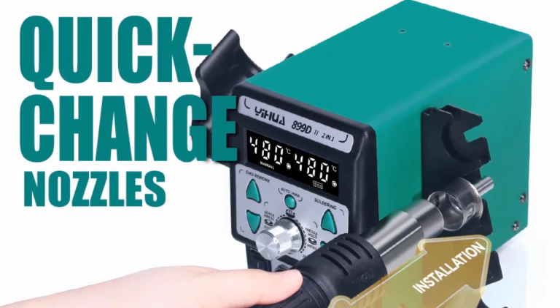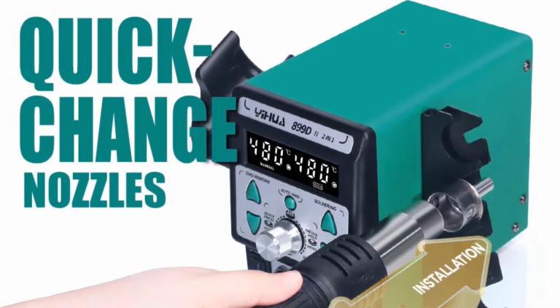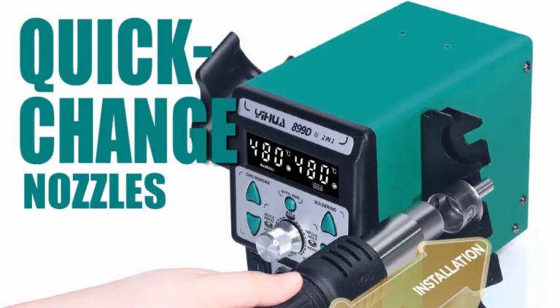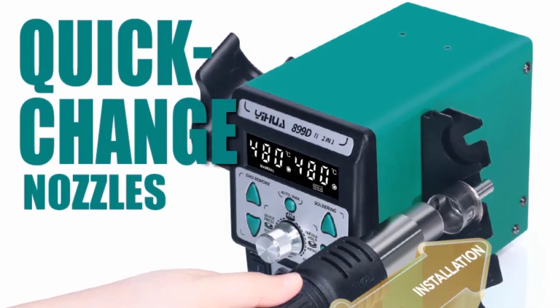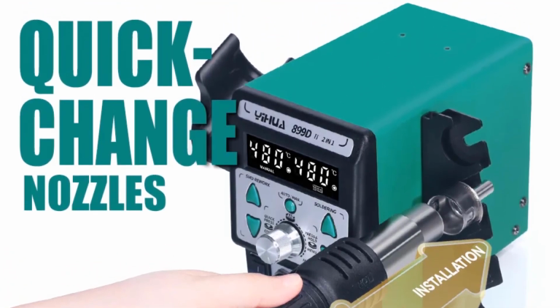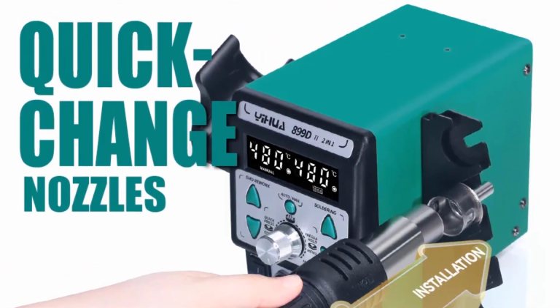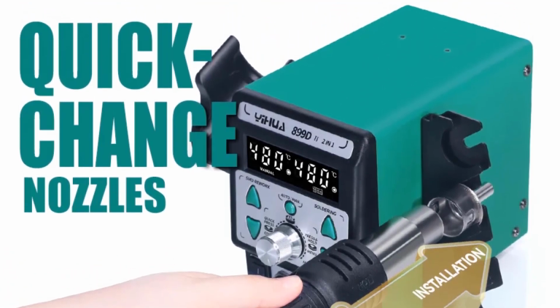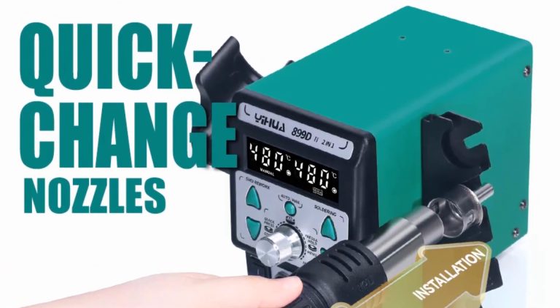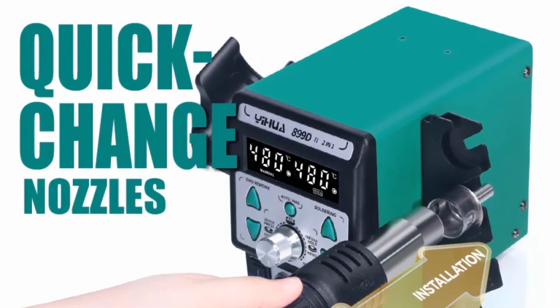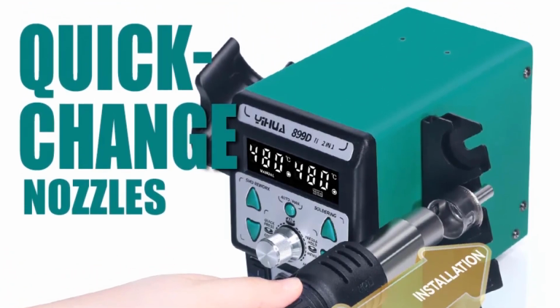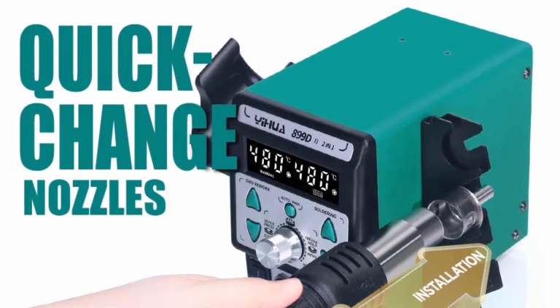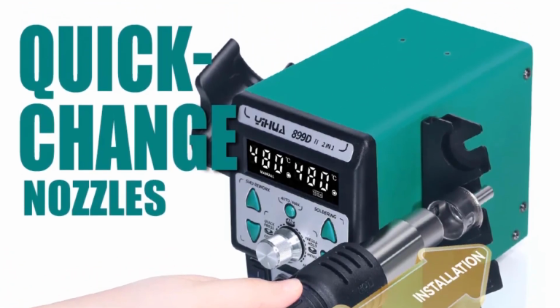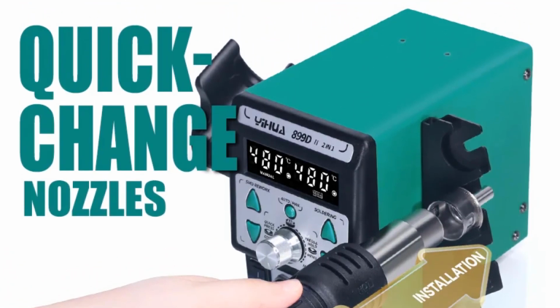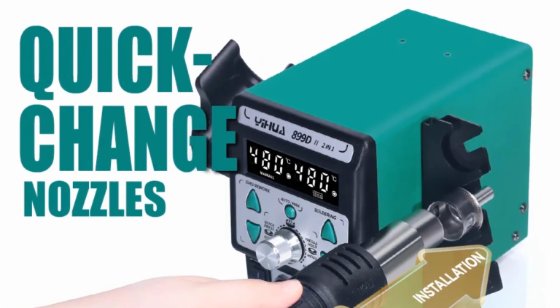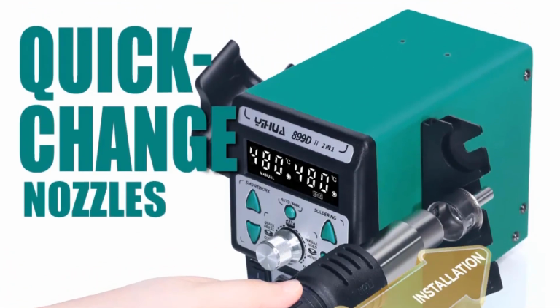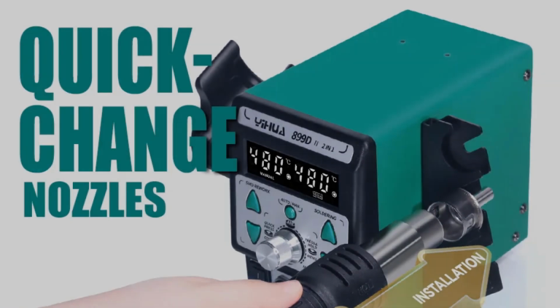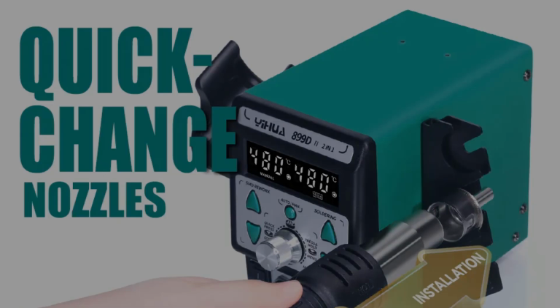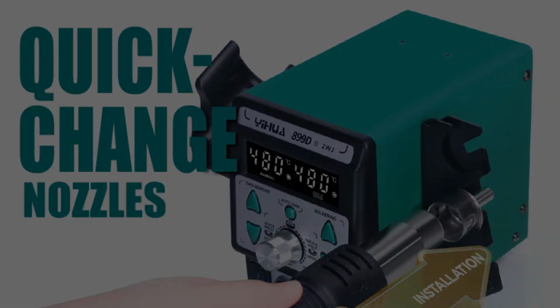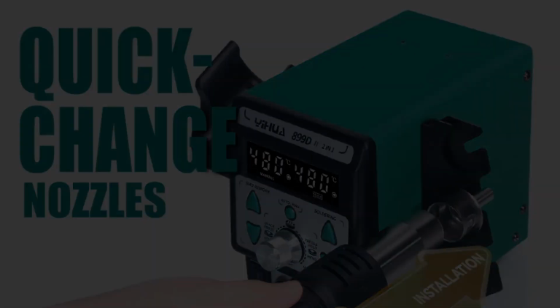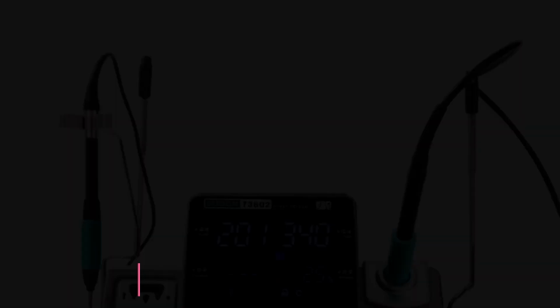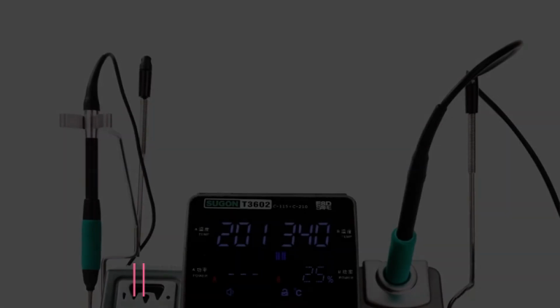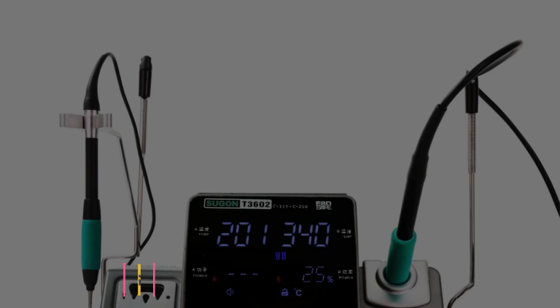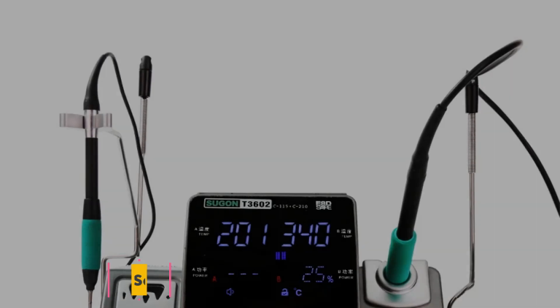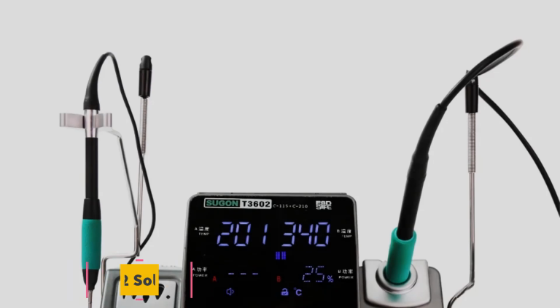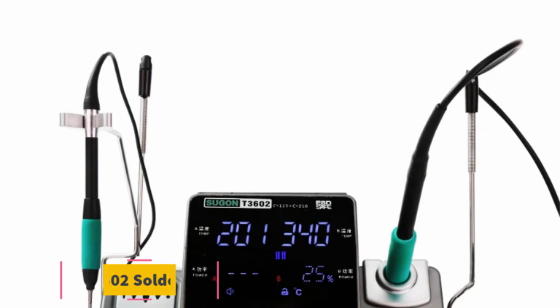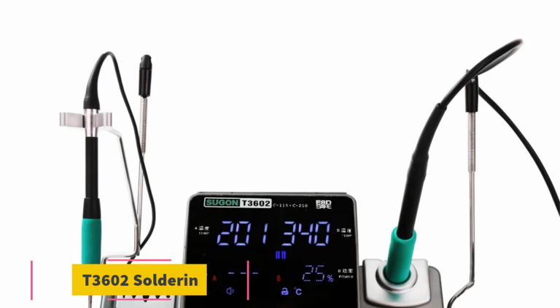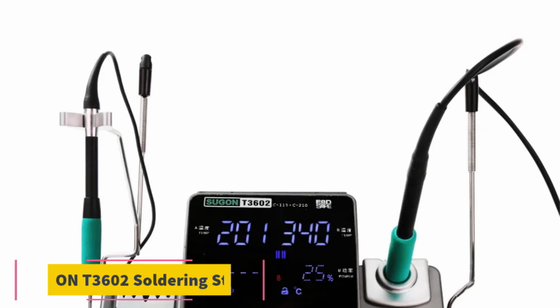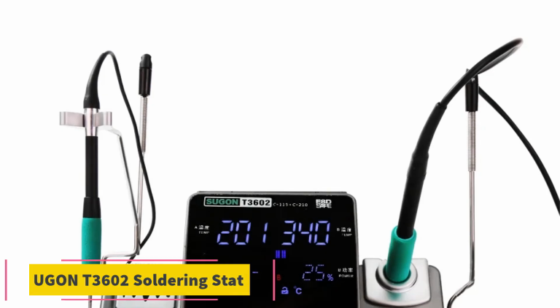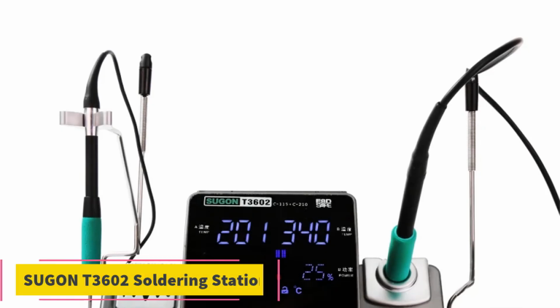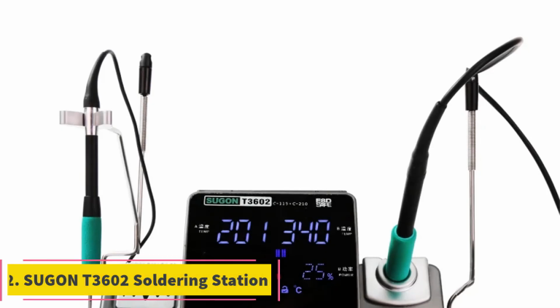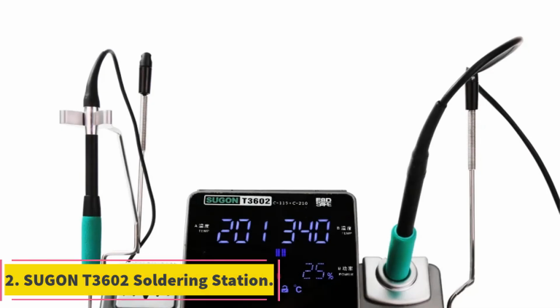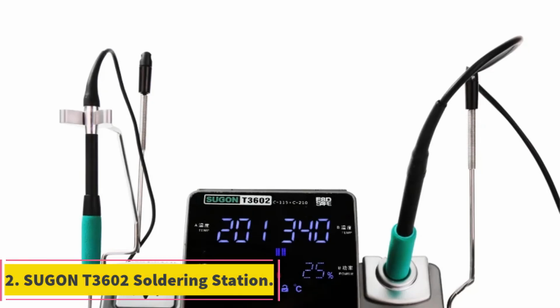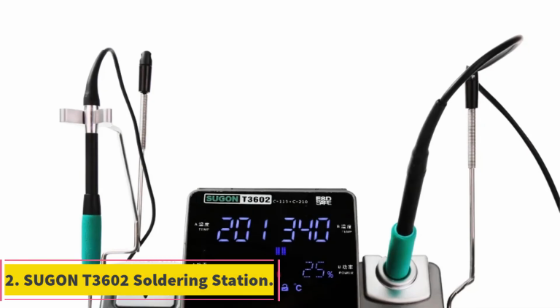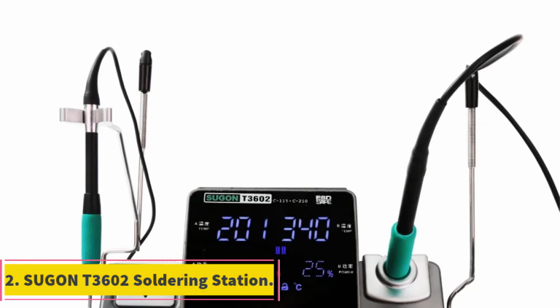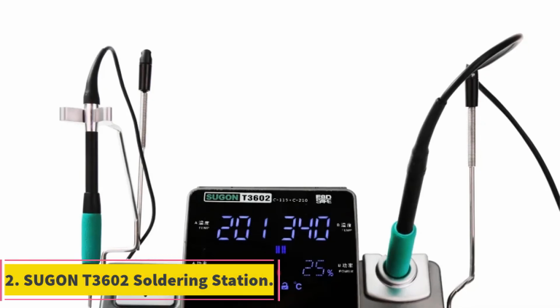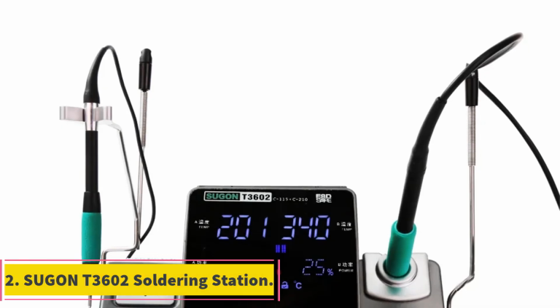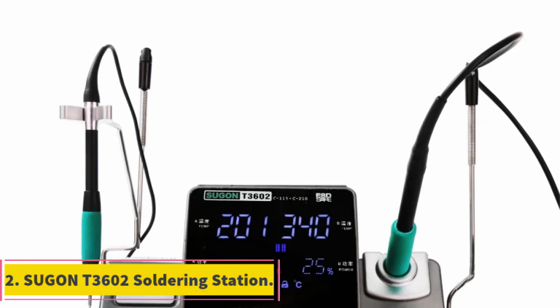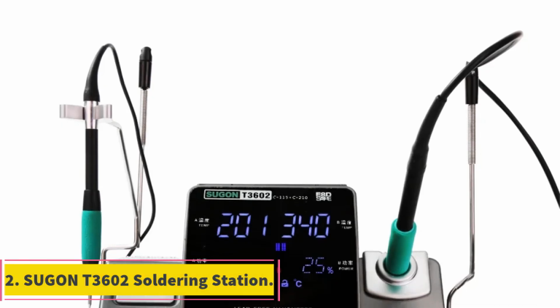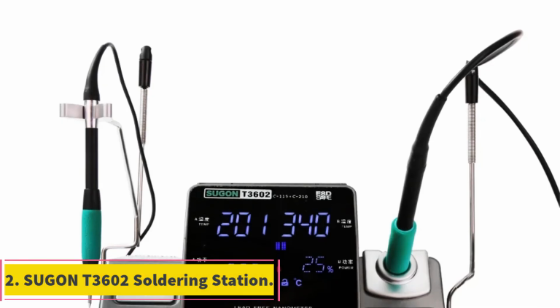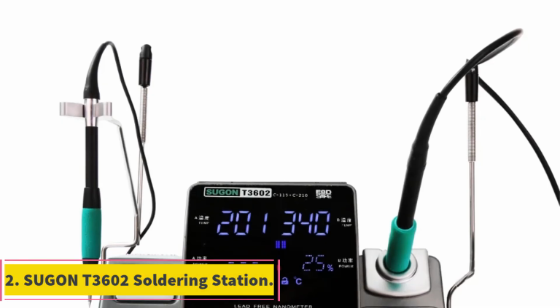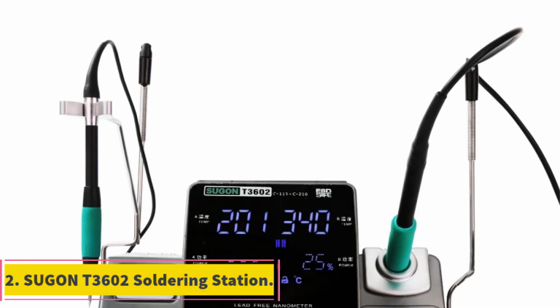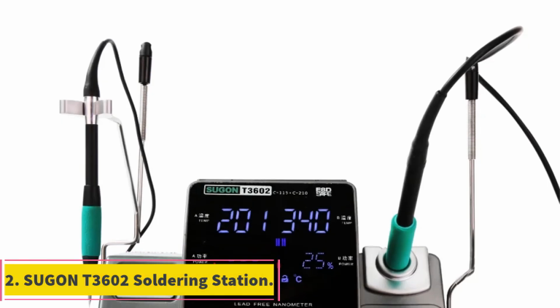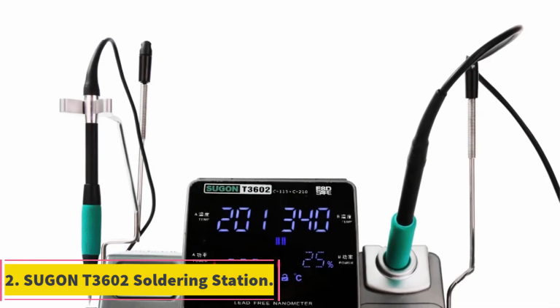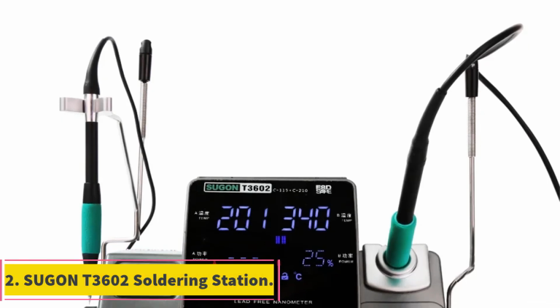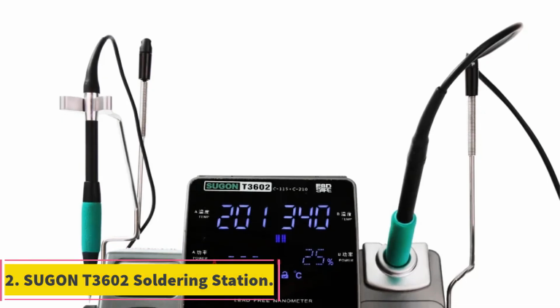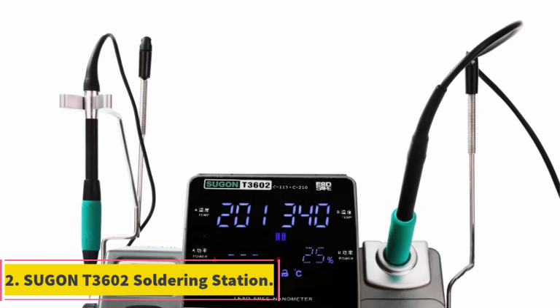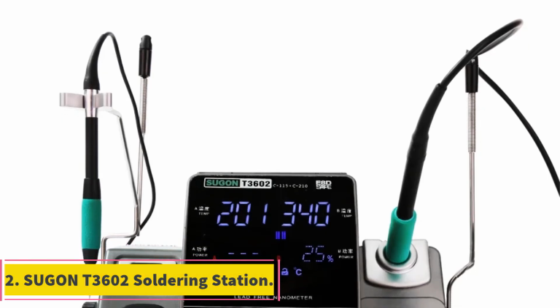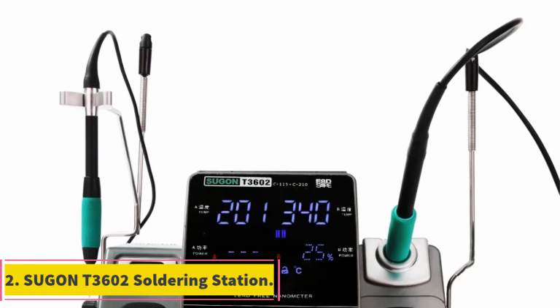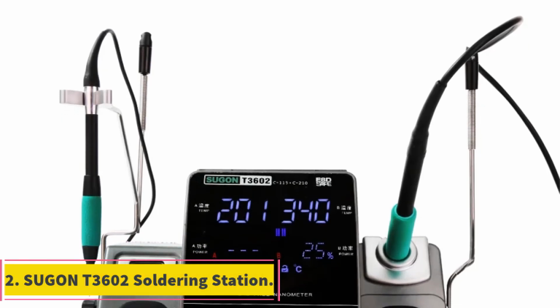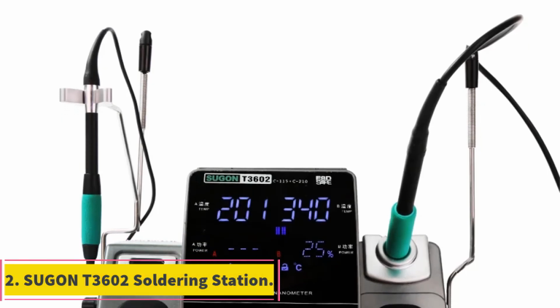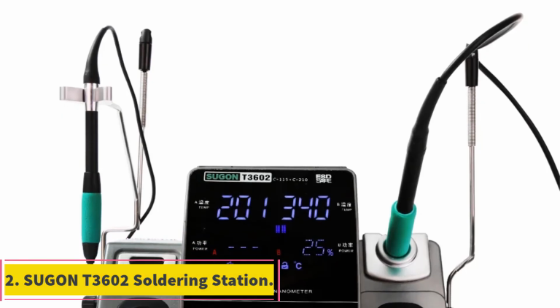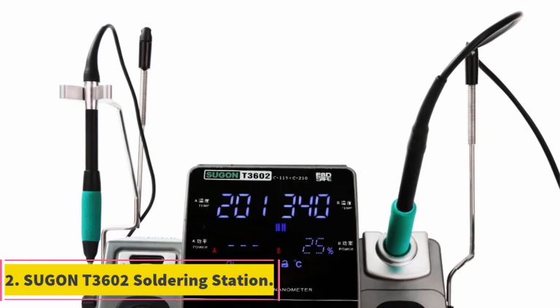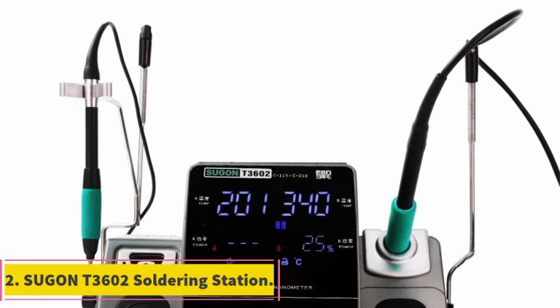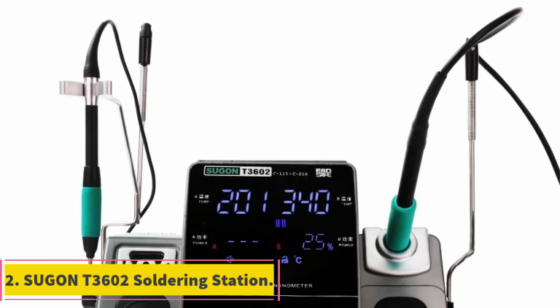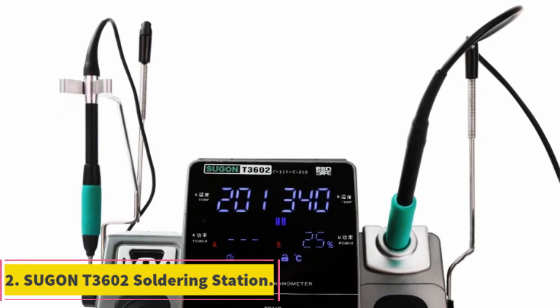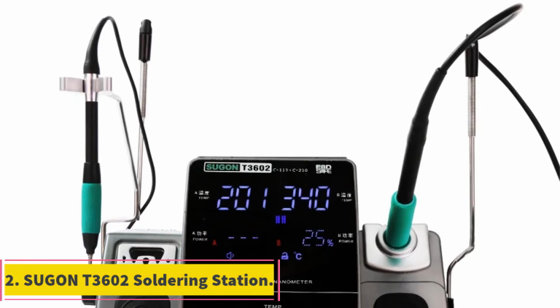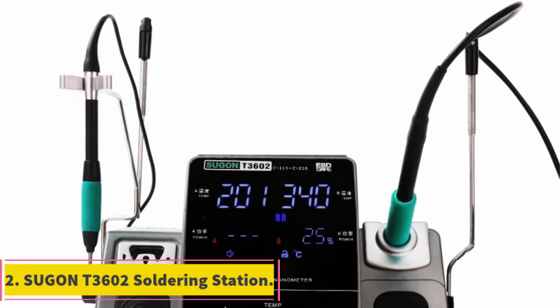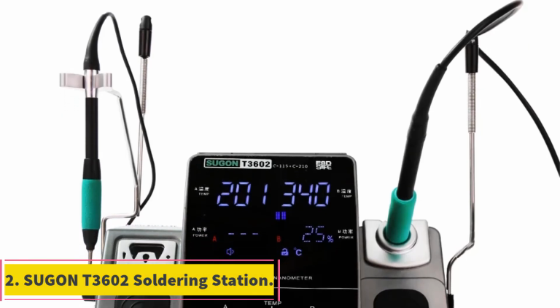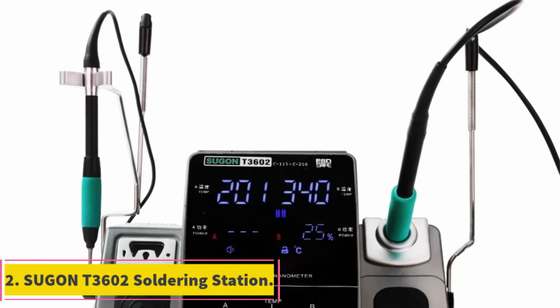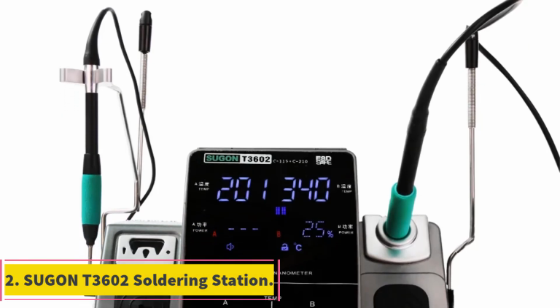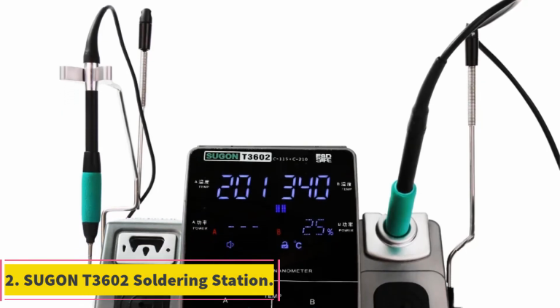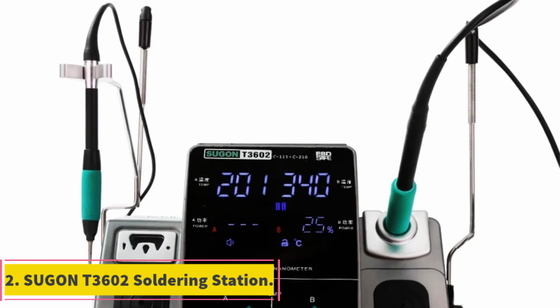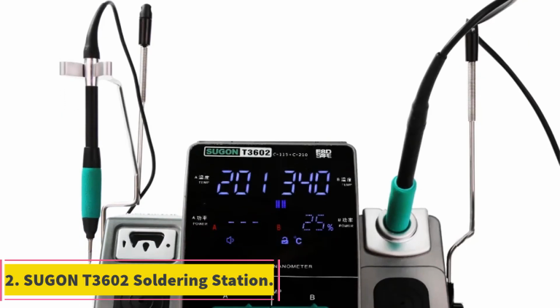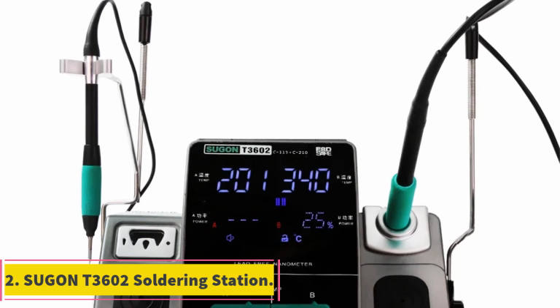This feature eliminates the need for multiple tools and streamlines the soldering and rework process, increasing productivity and saving time.